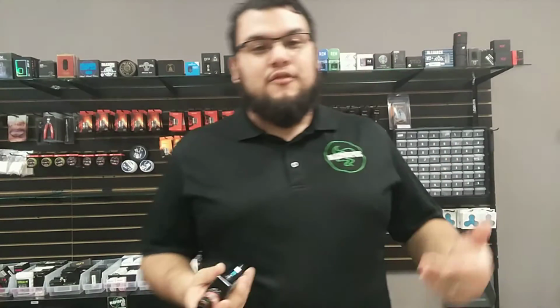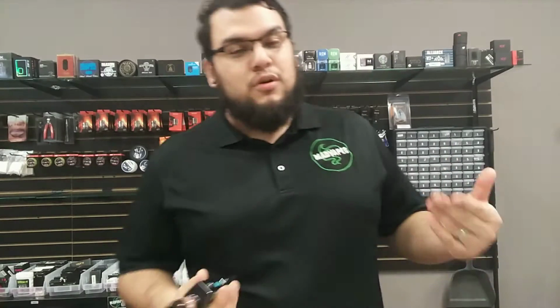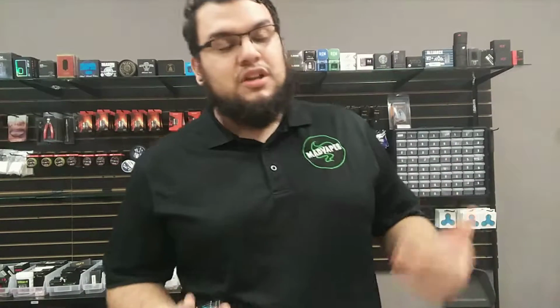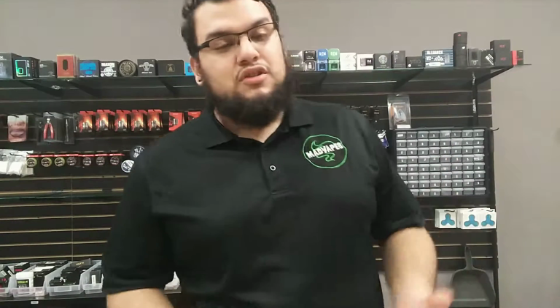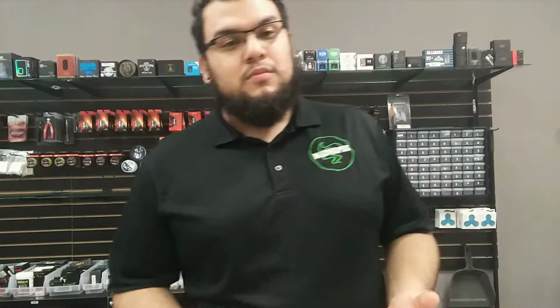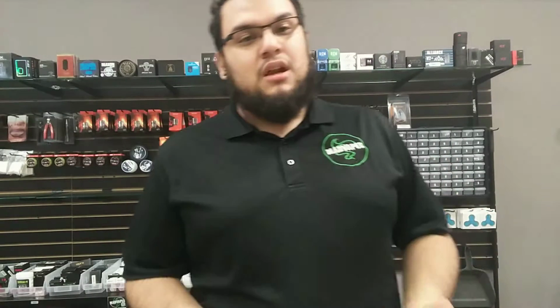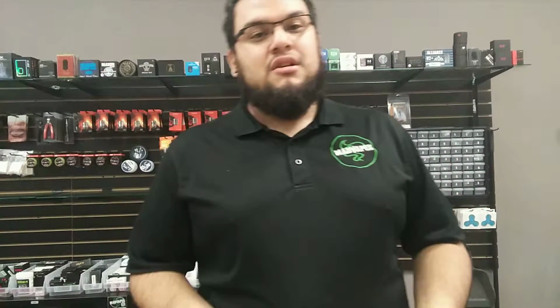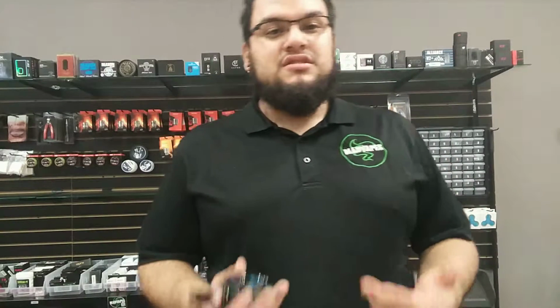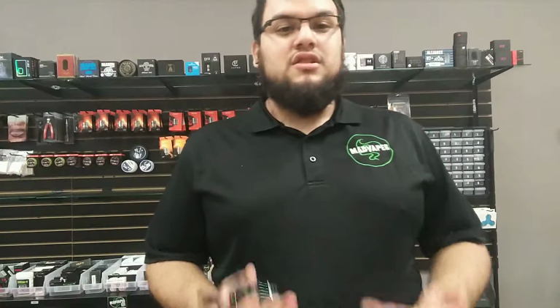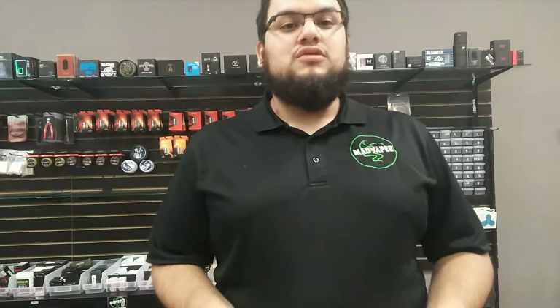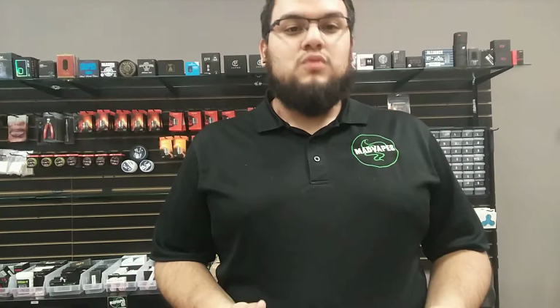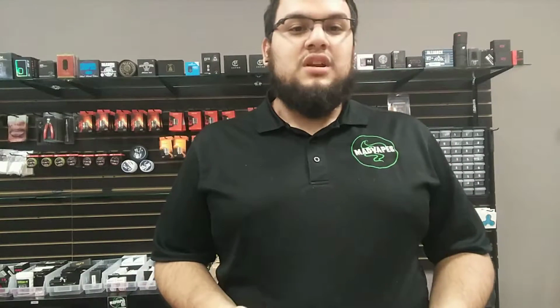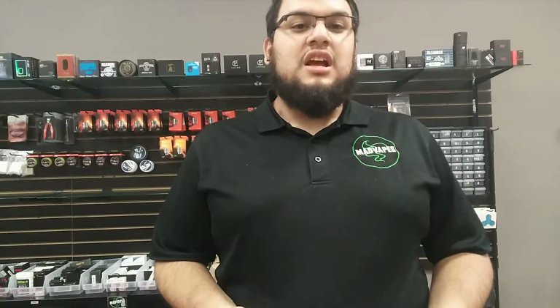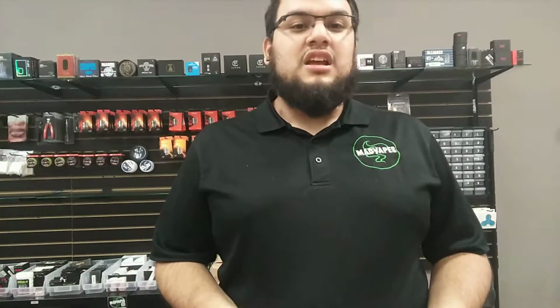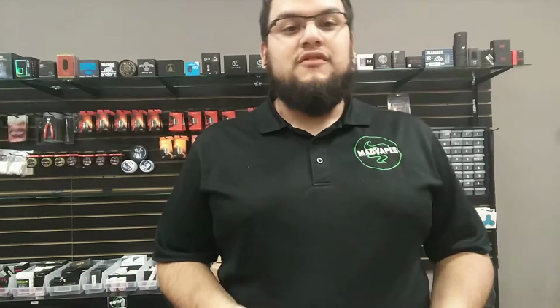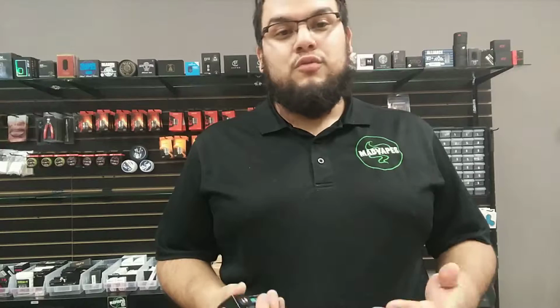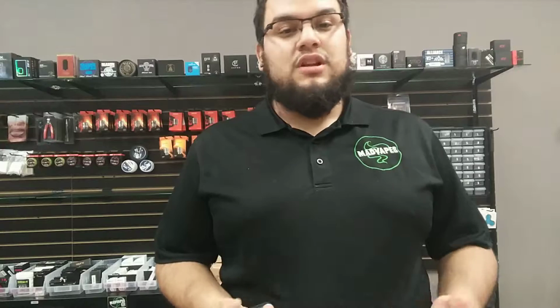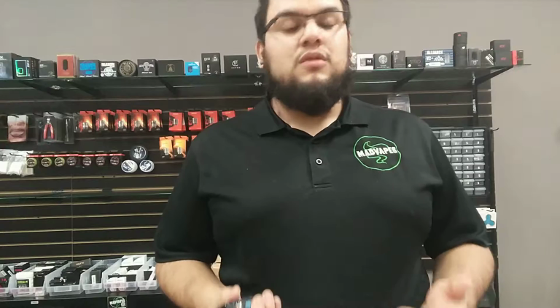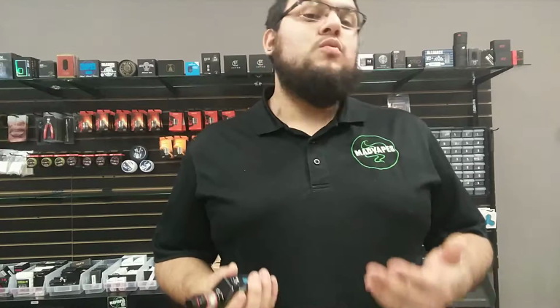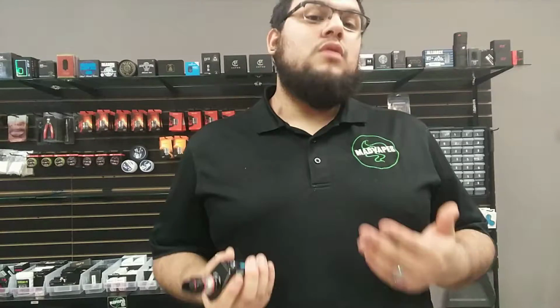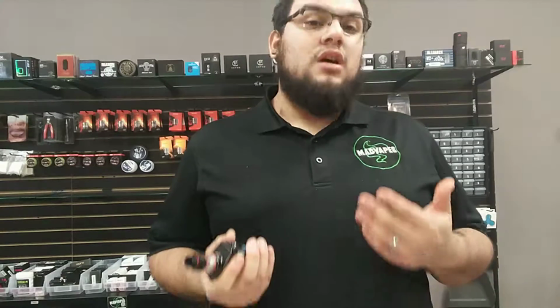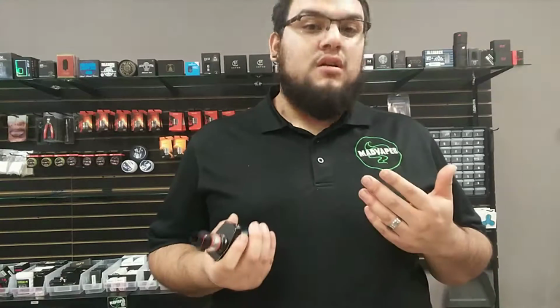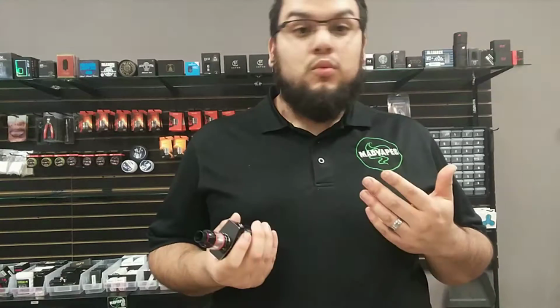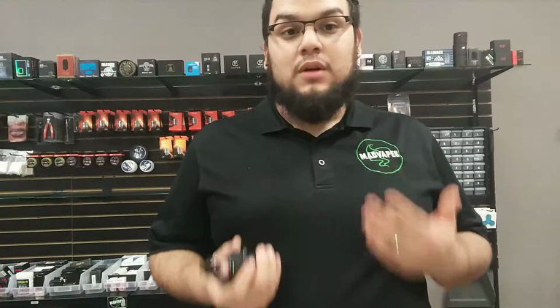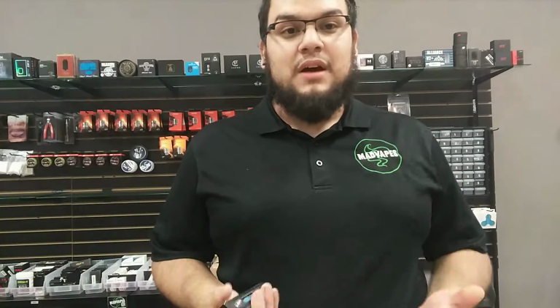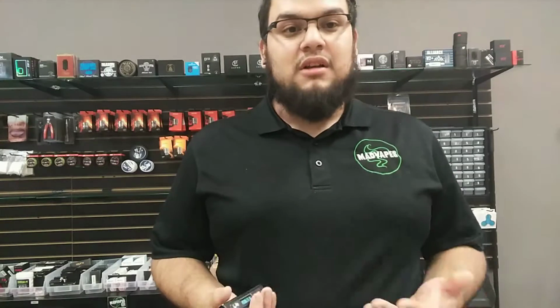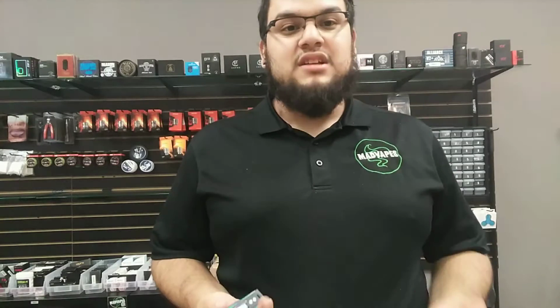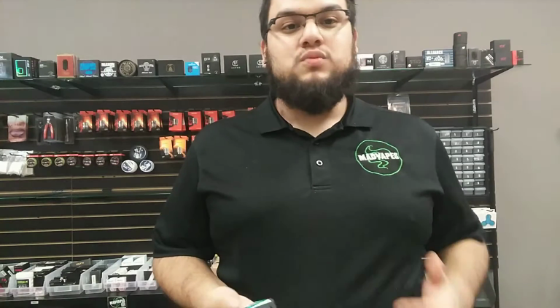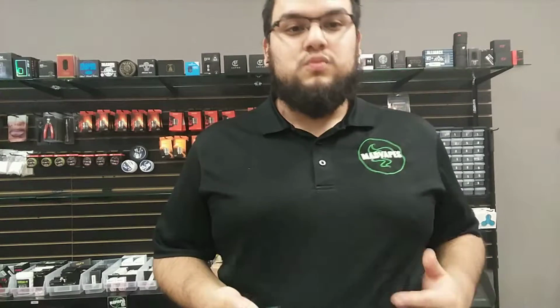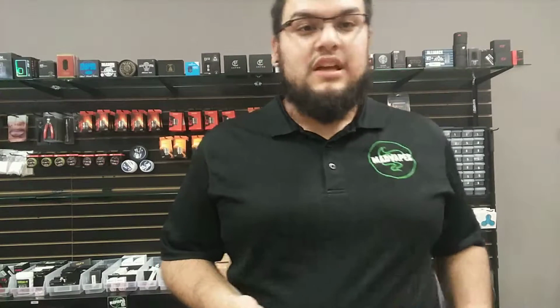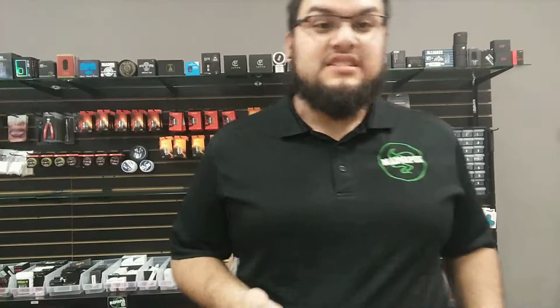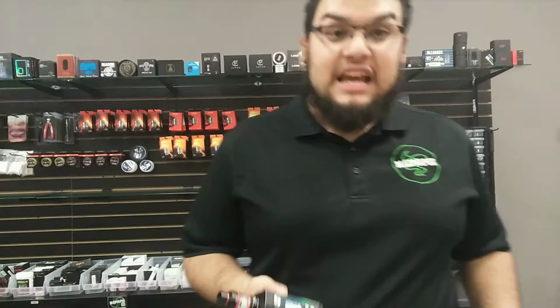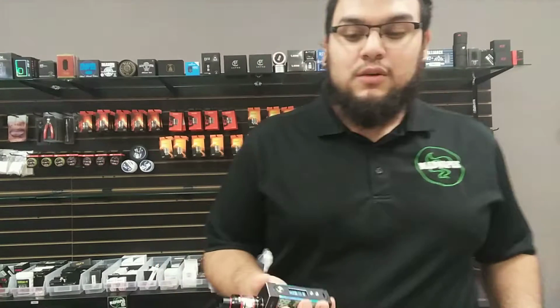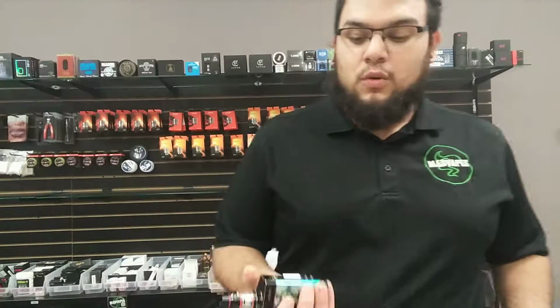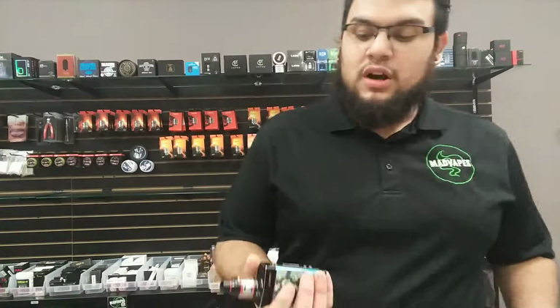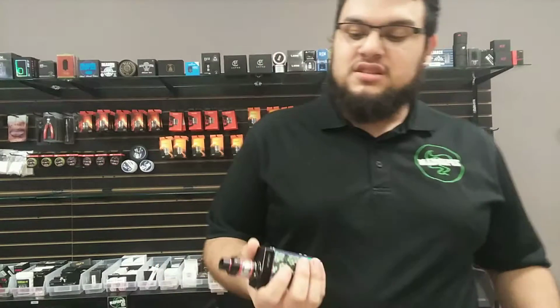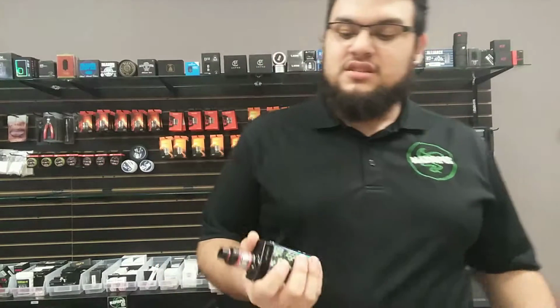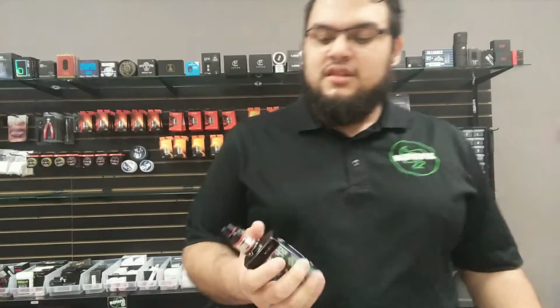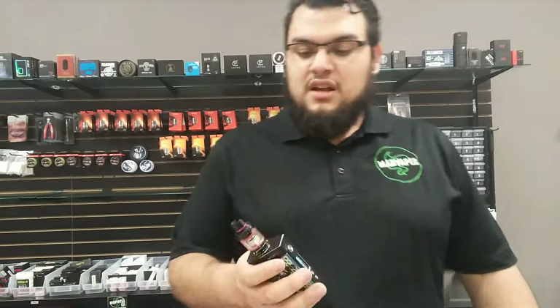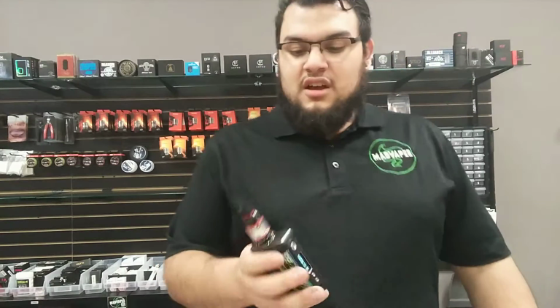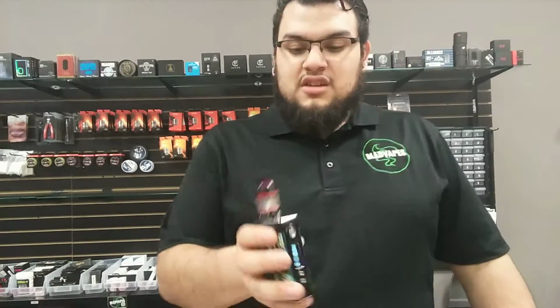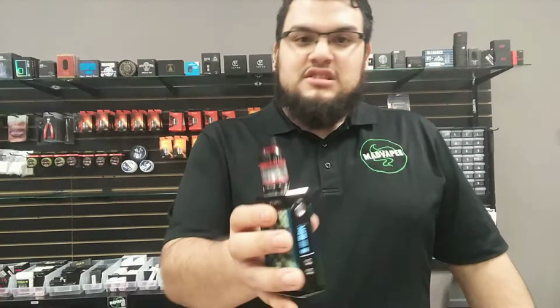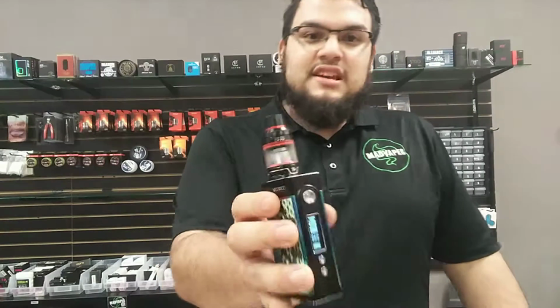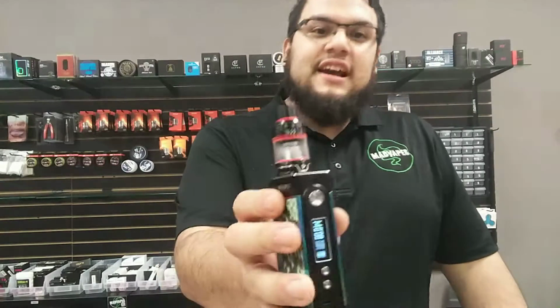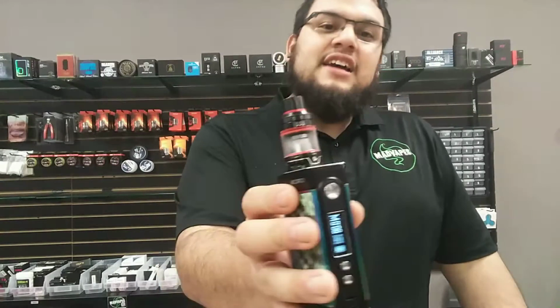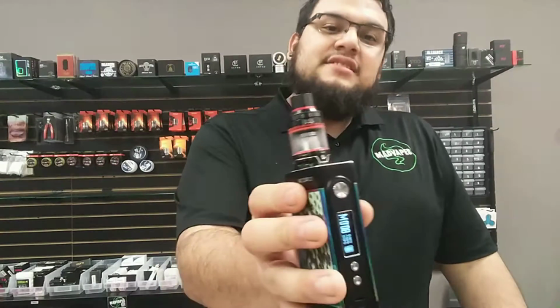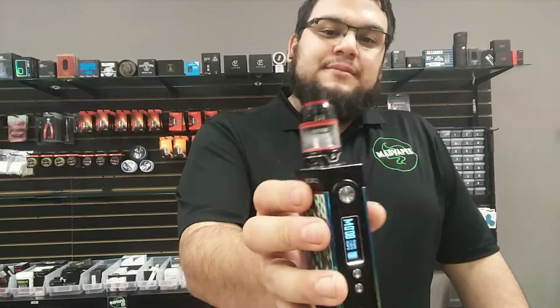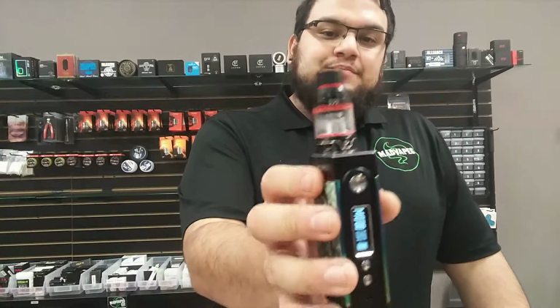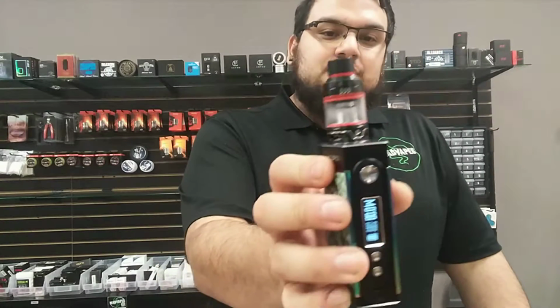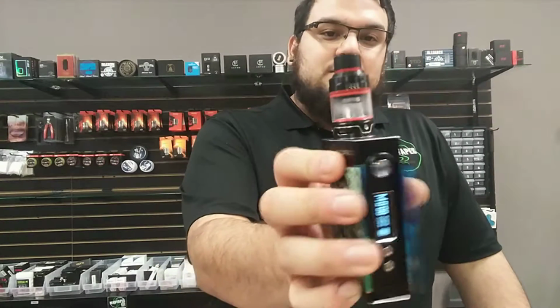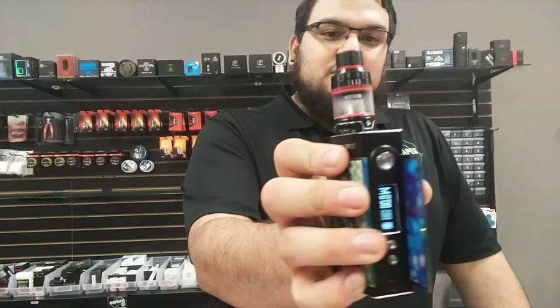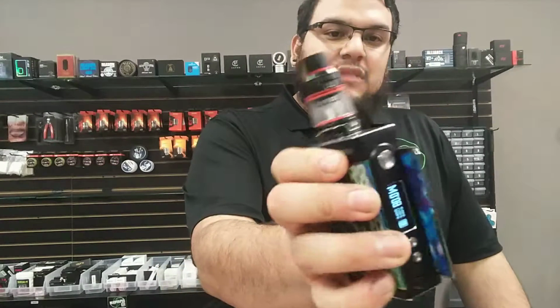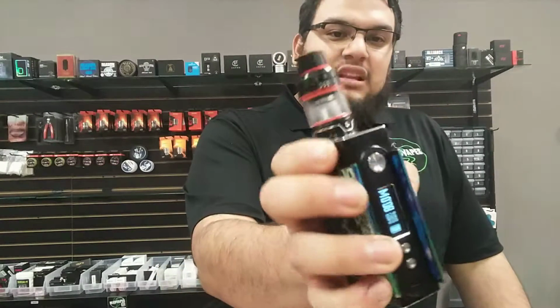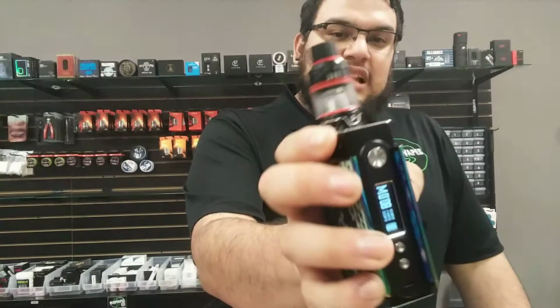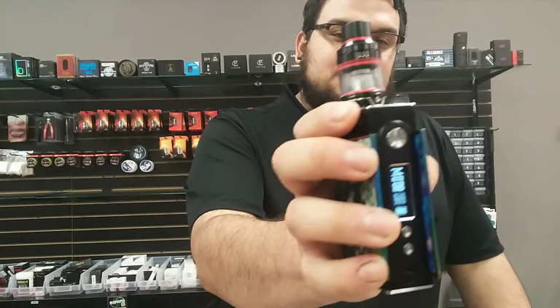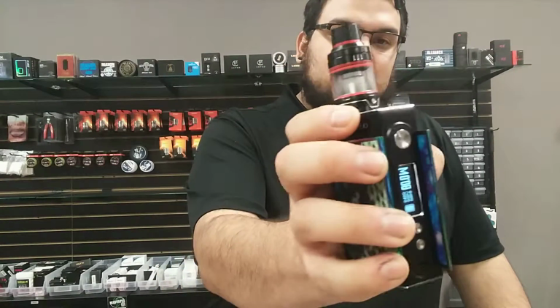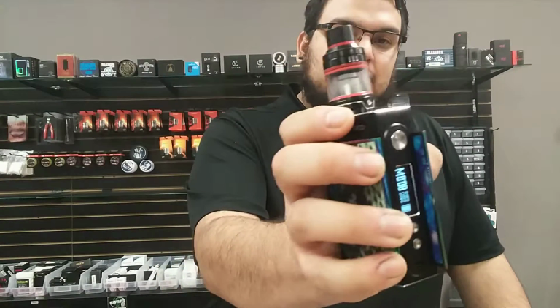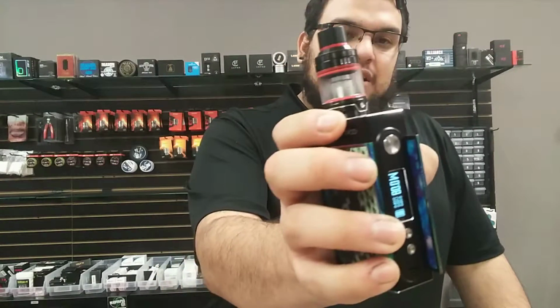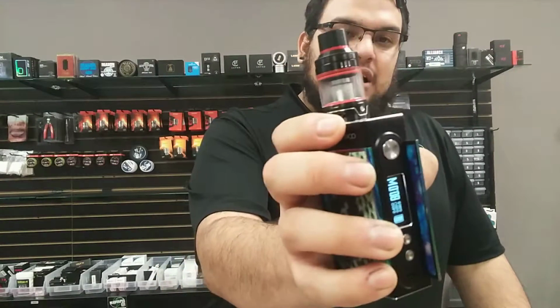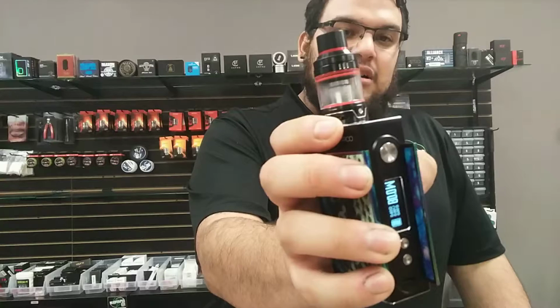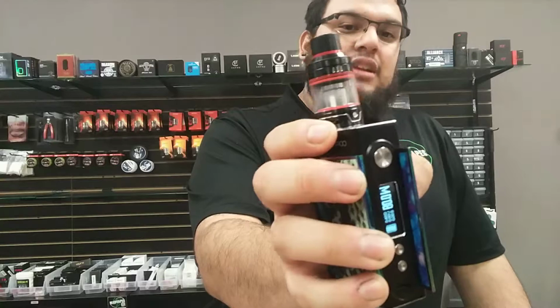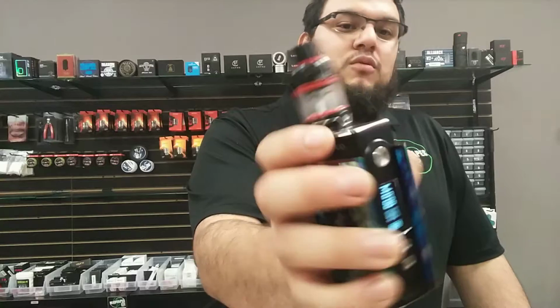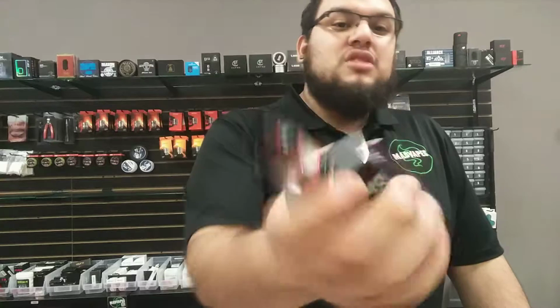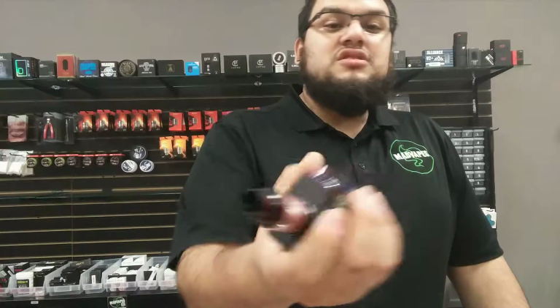If you're running two batteries, it goes 180 watts. If you're running one battery, it's 80 watts. So yeah guys, that's running right now at 80 watts.